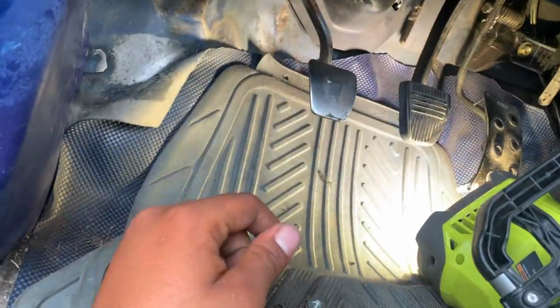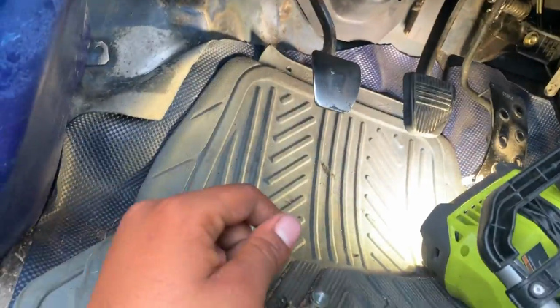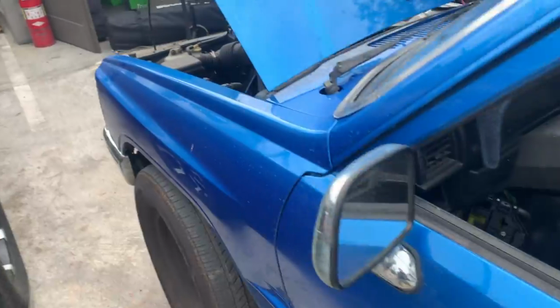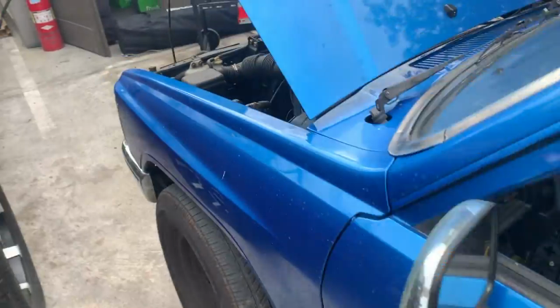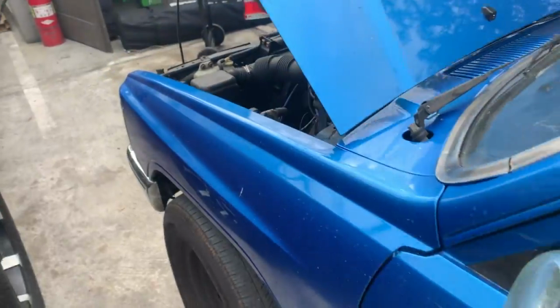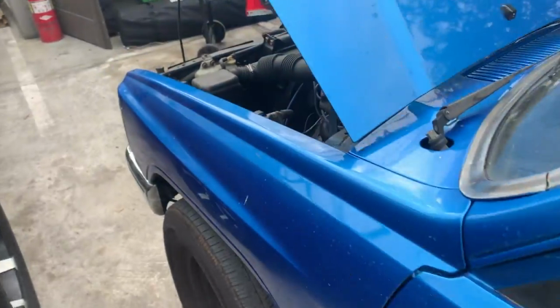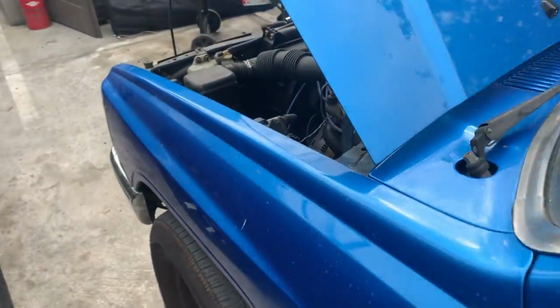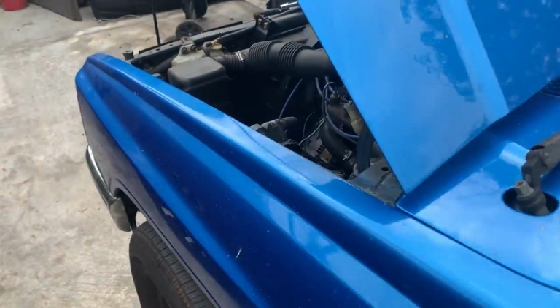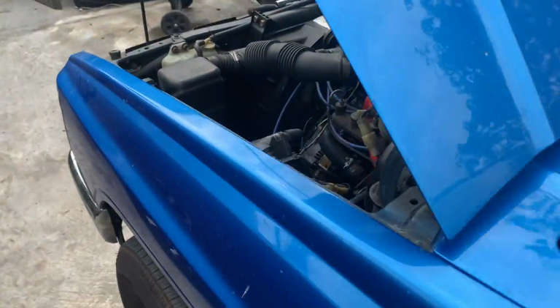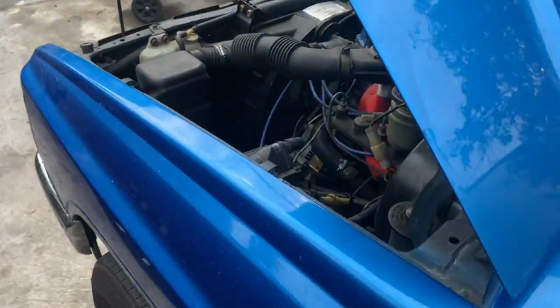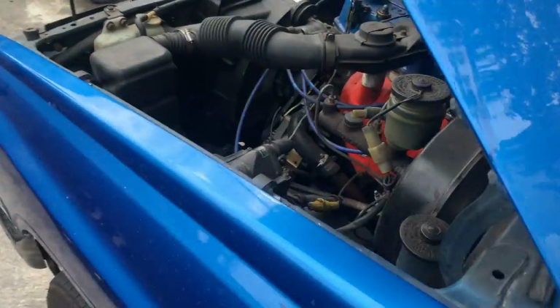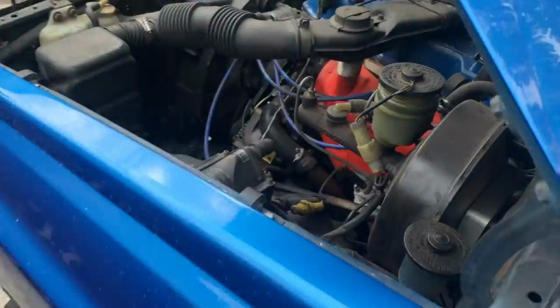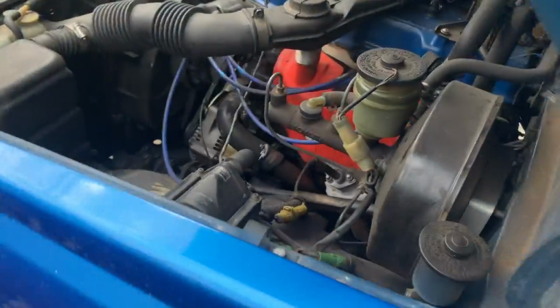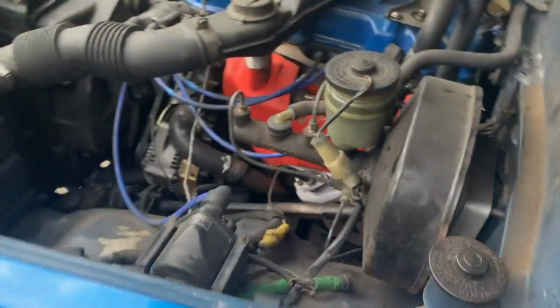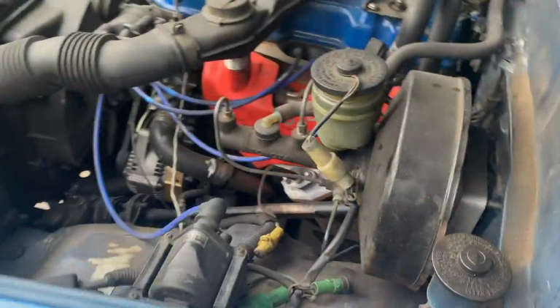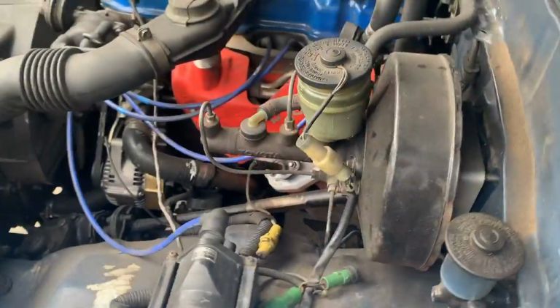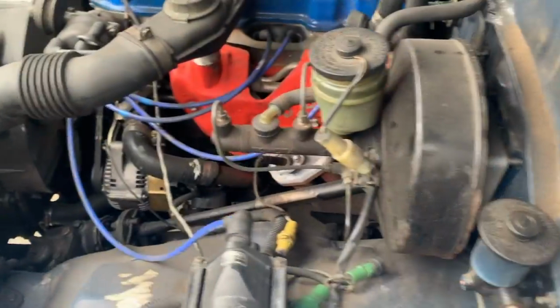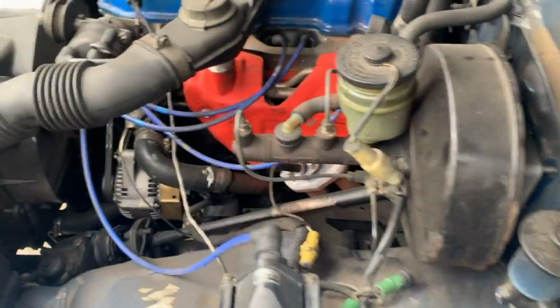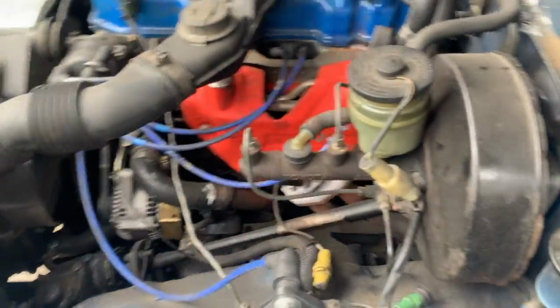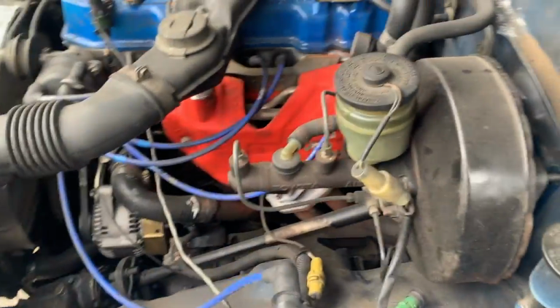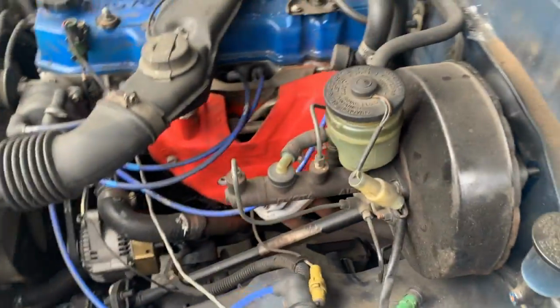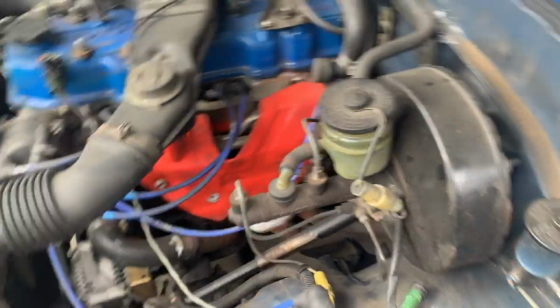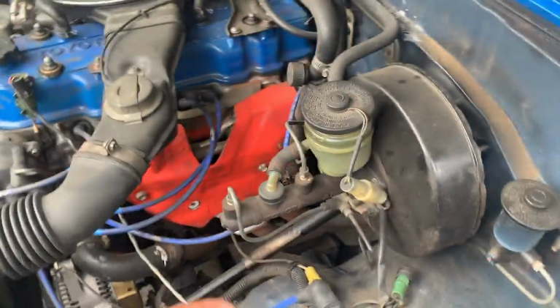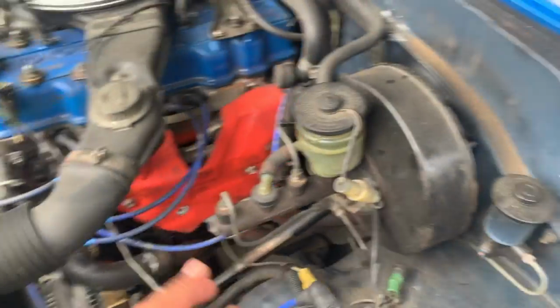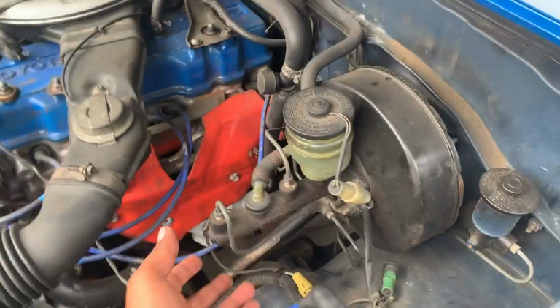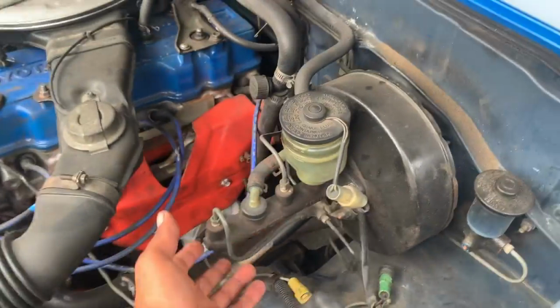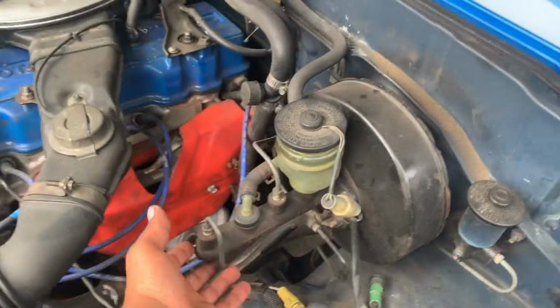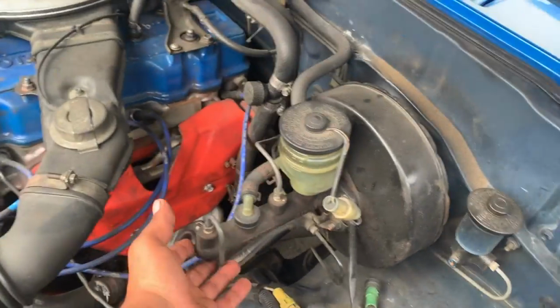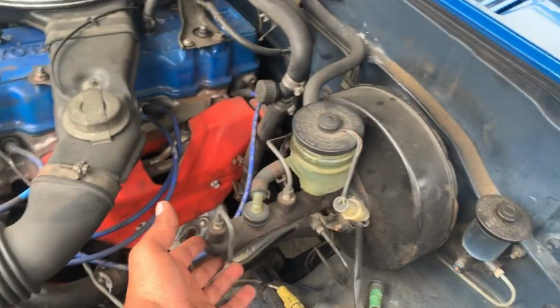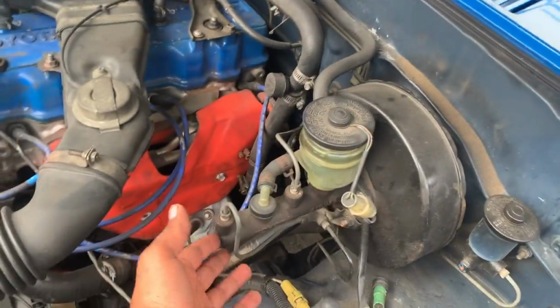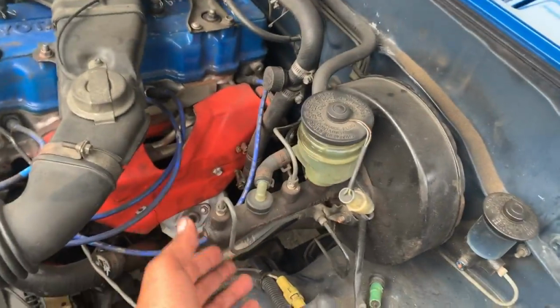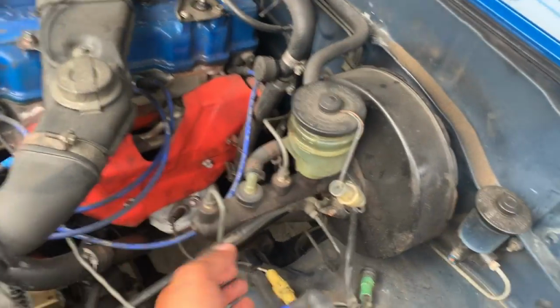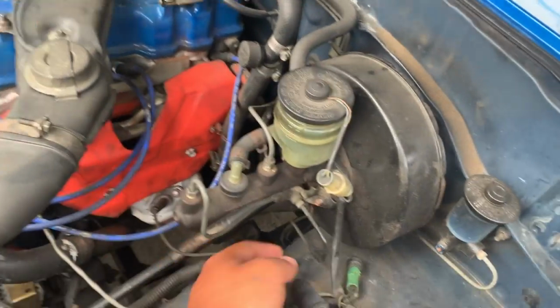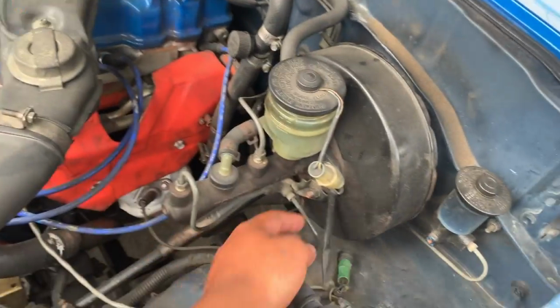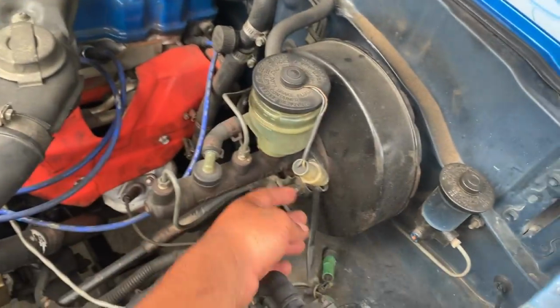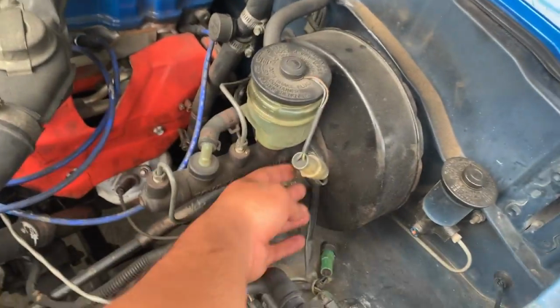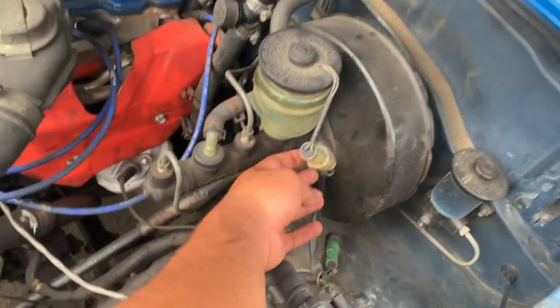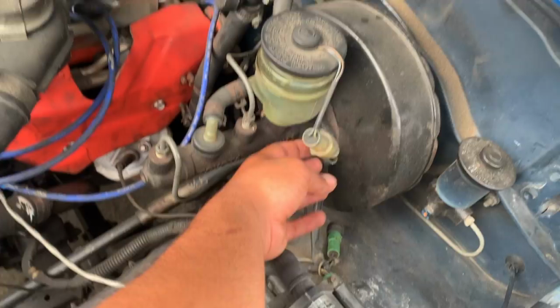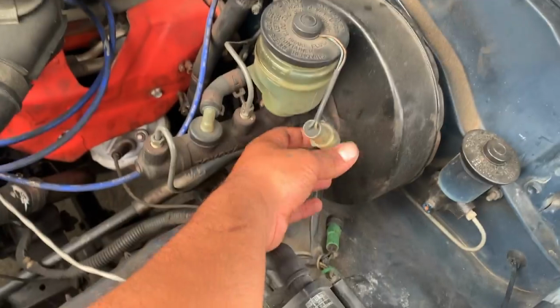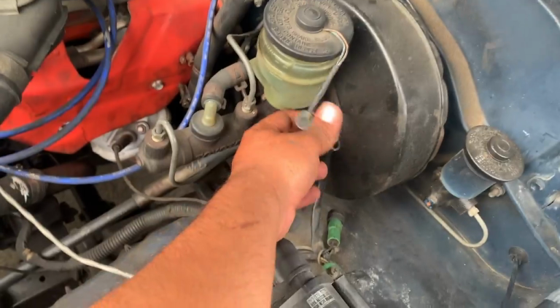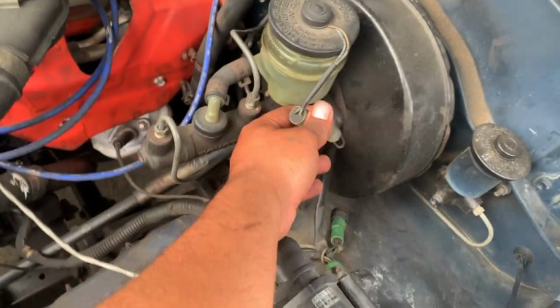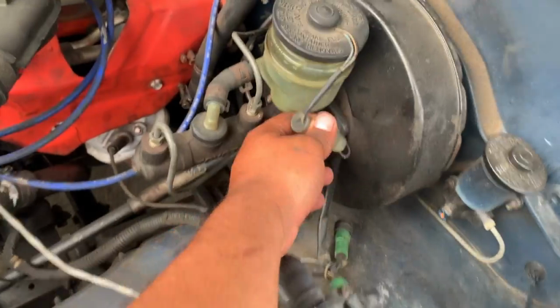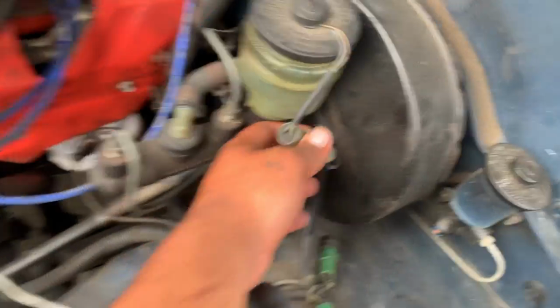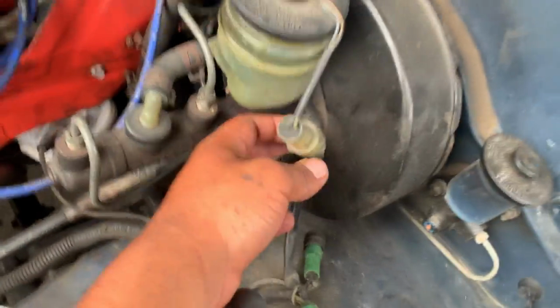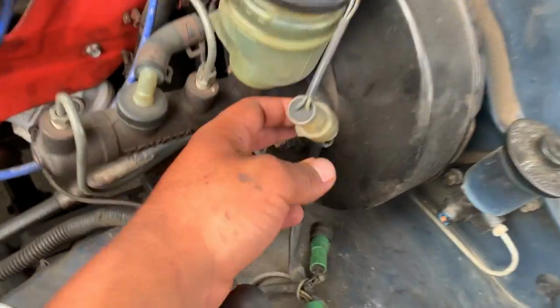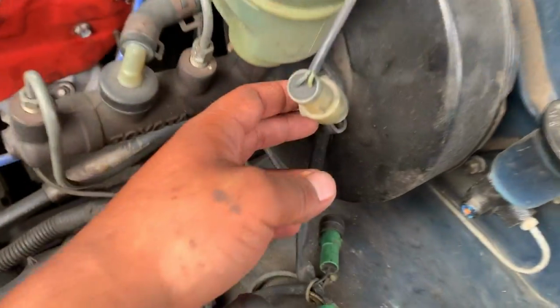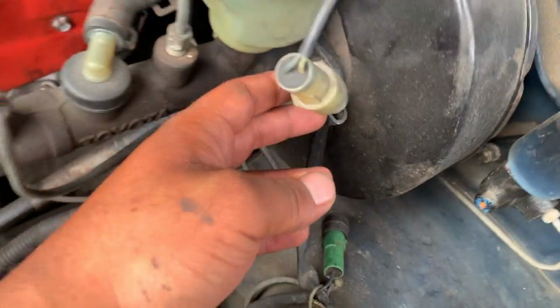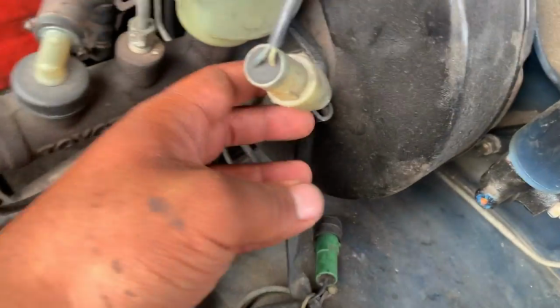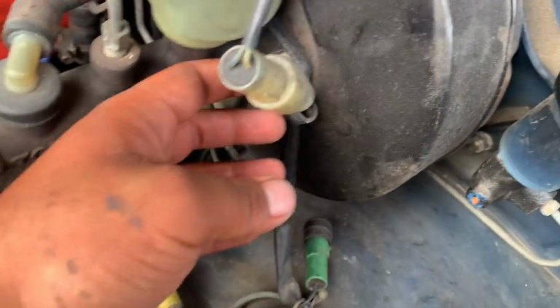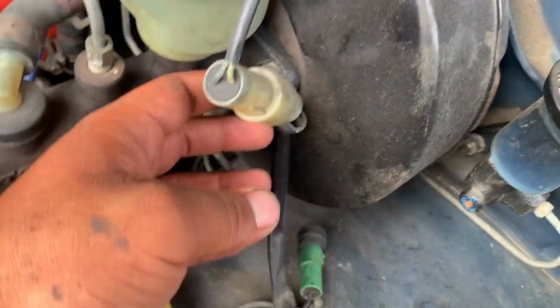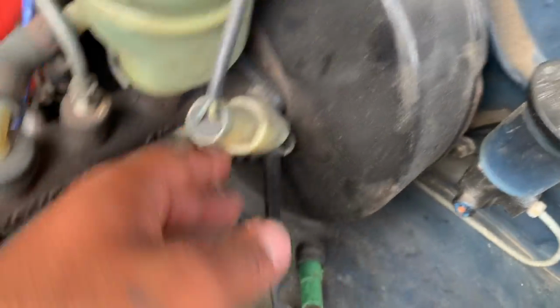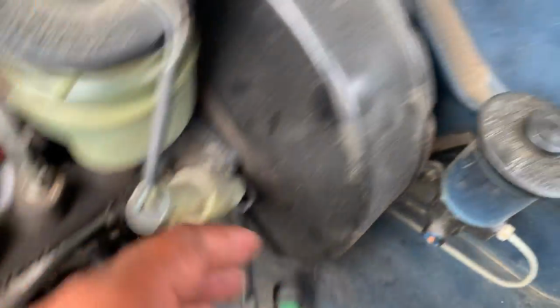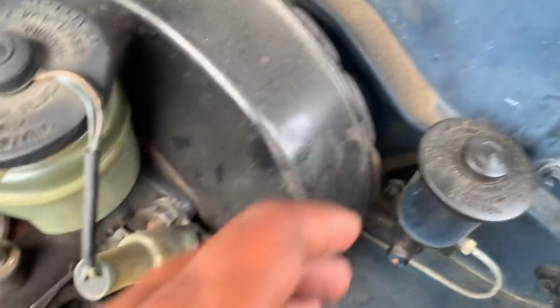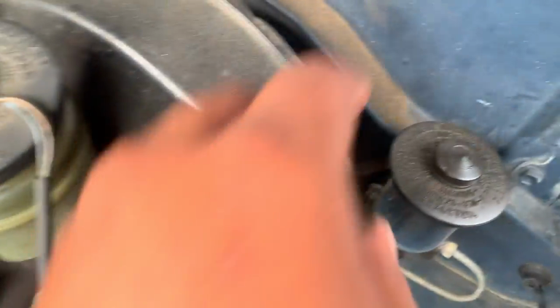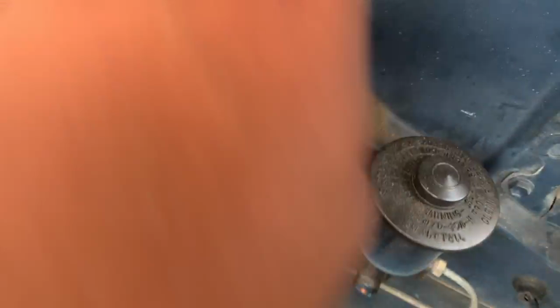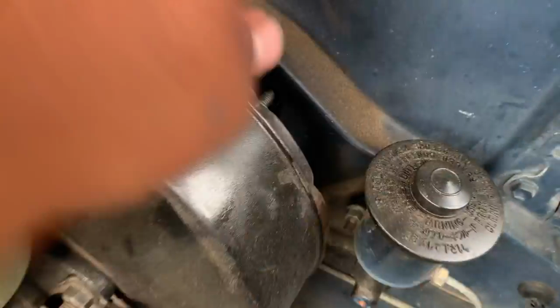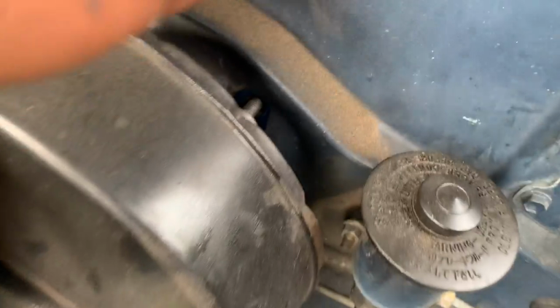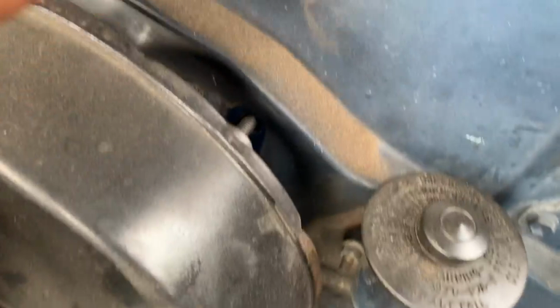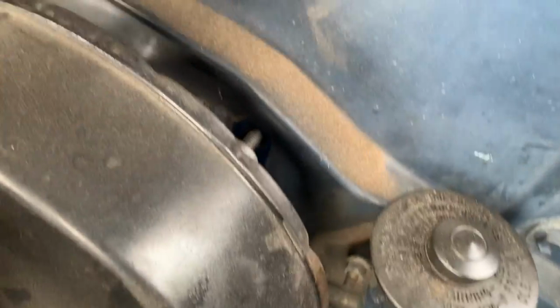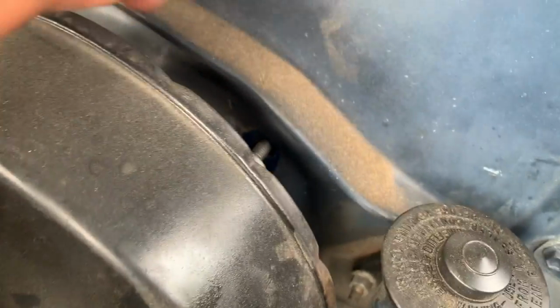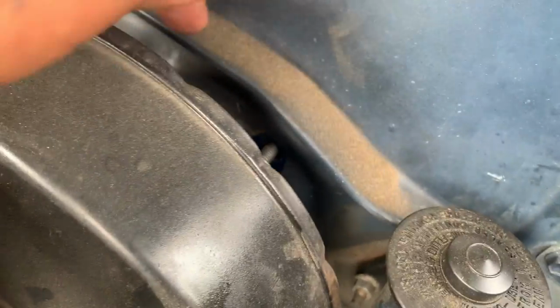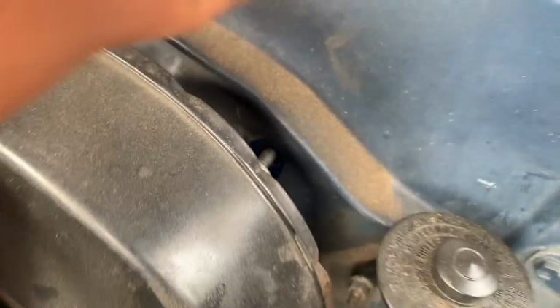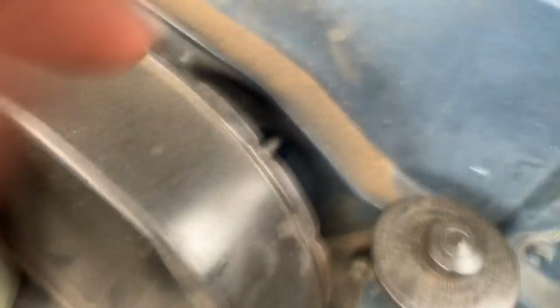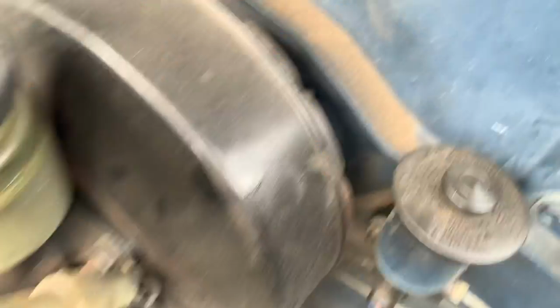With all that out, we just have to take the master cylinder out and unbolt it from here, and the booster will be coming out.